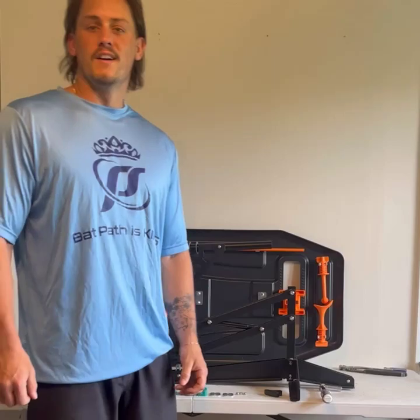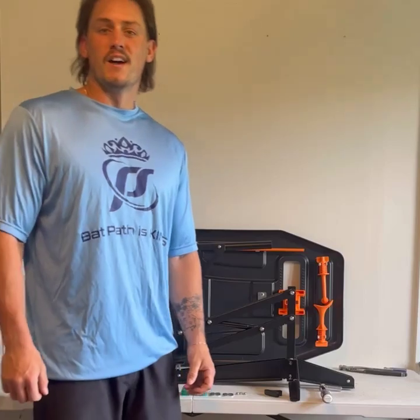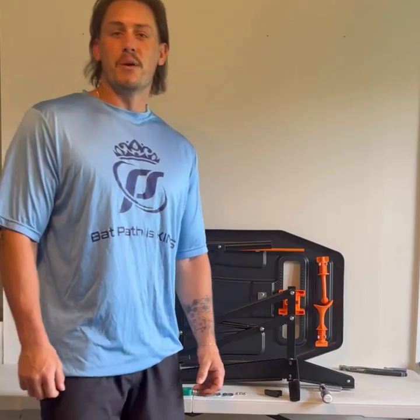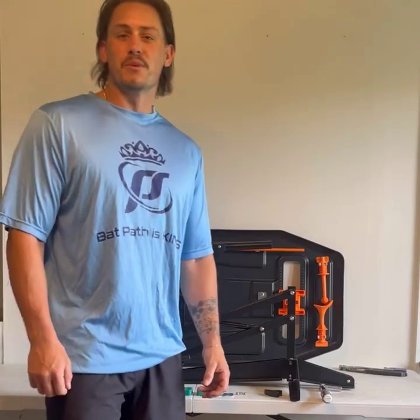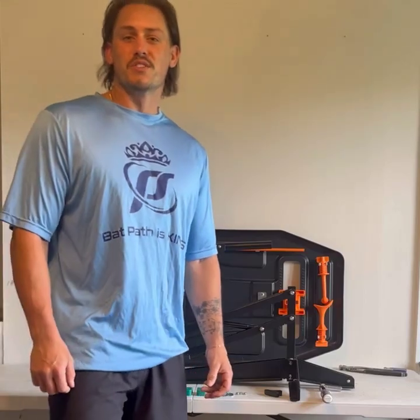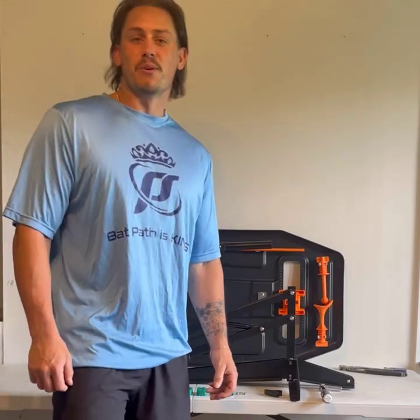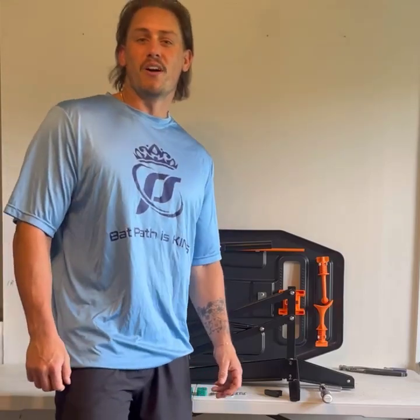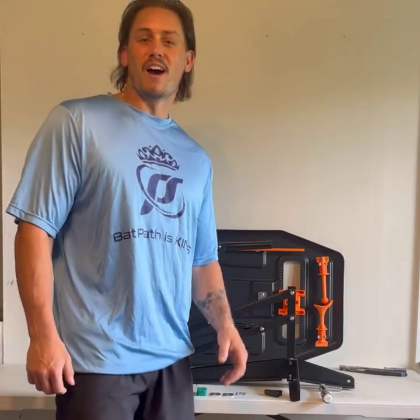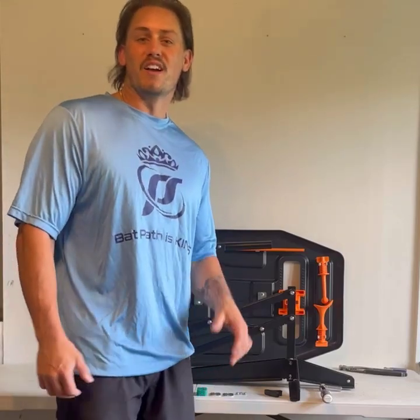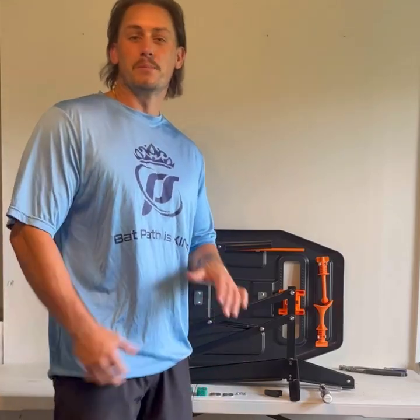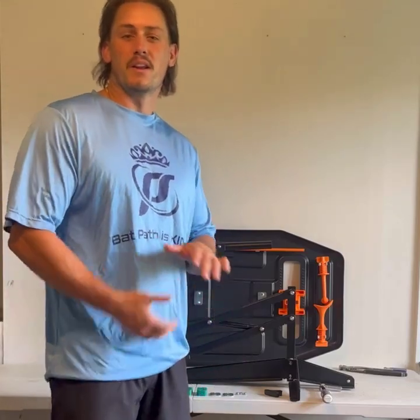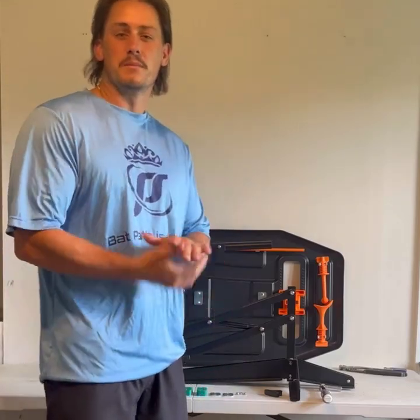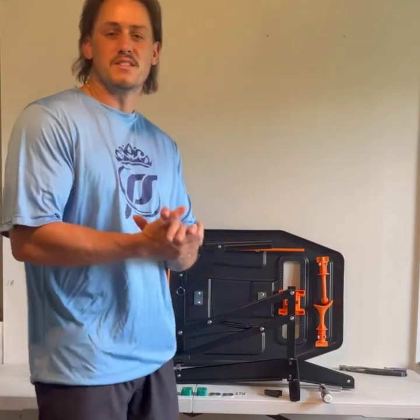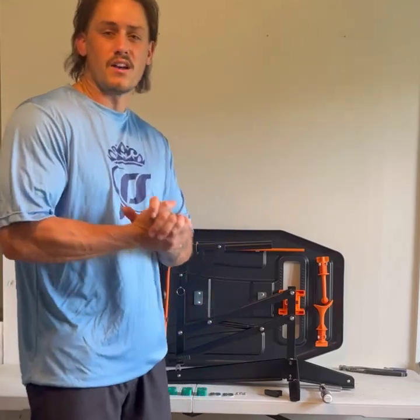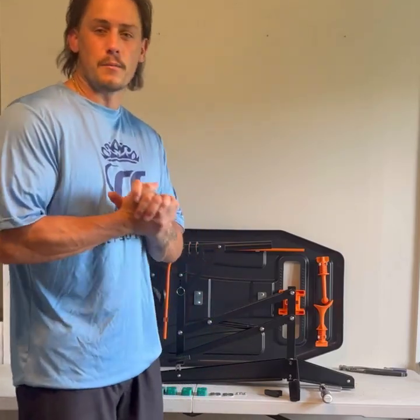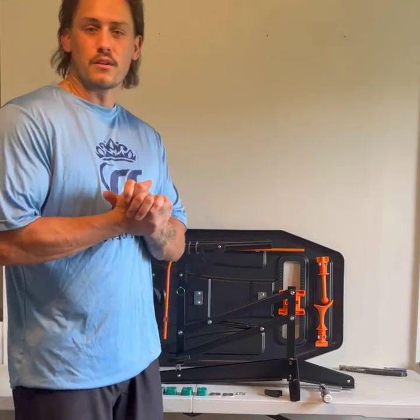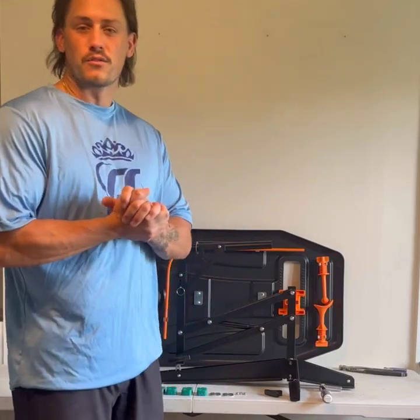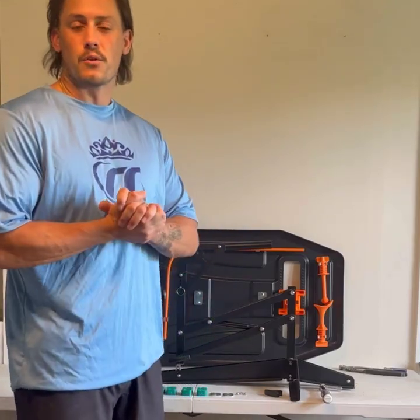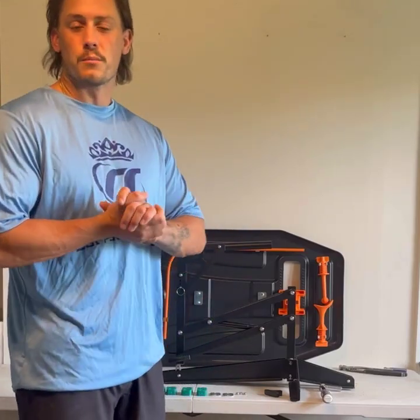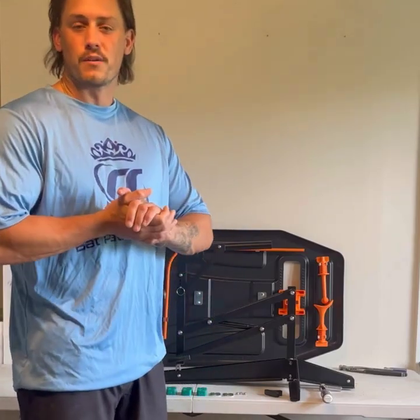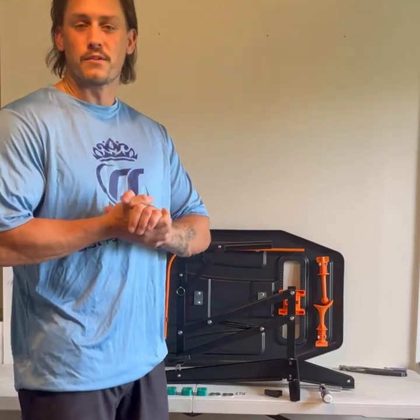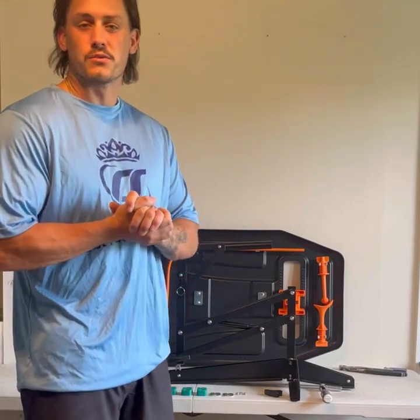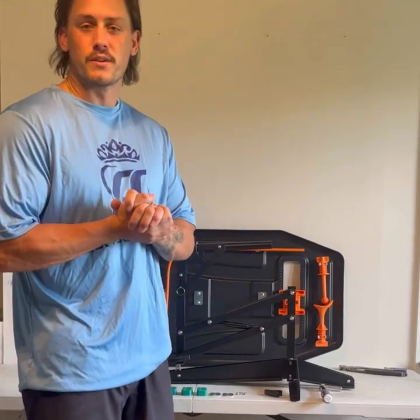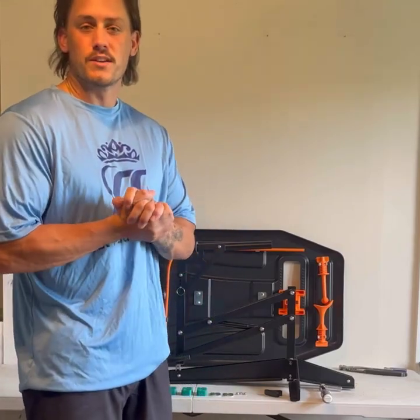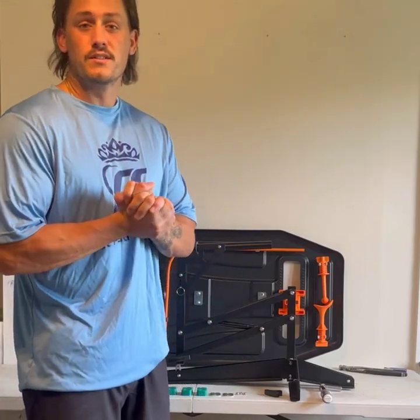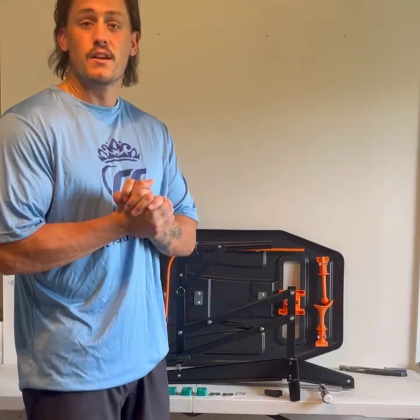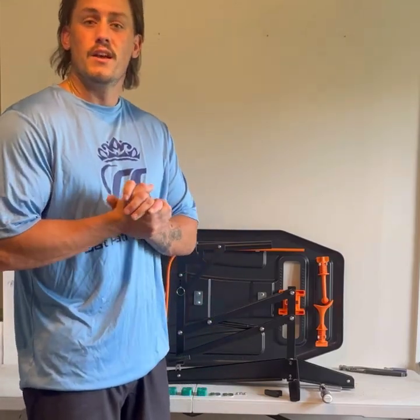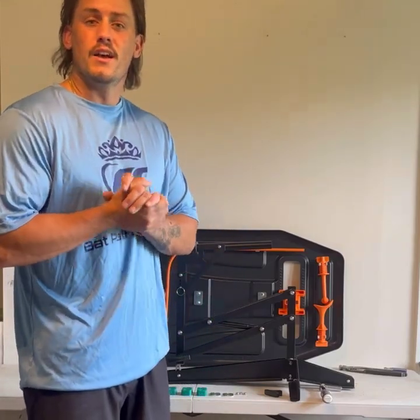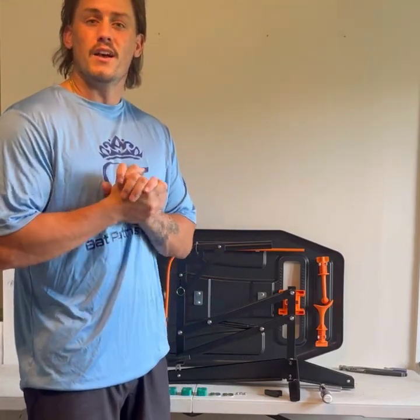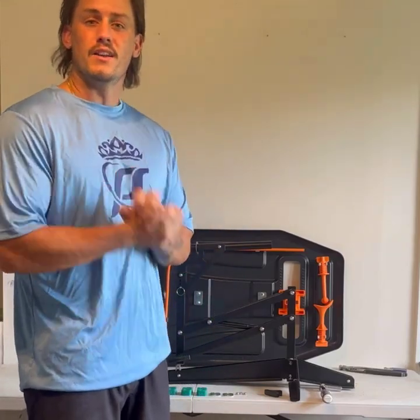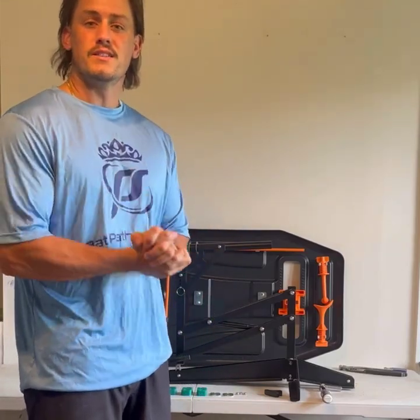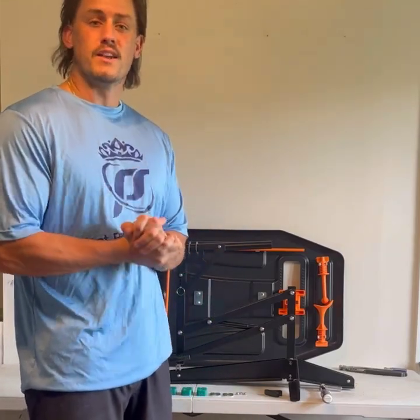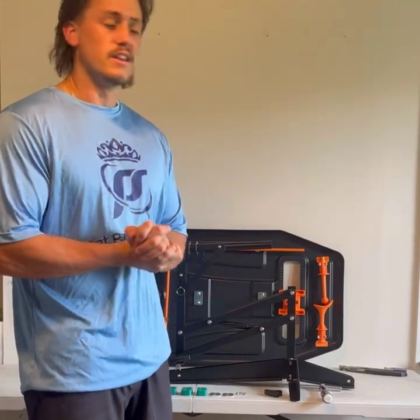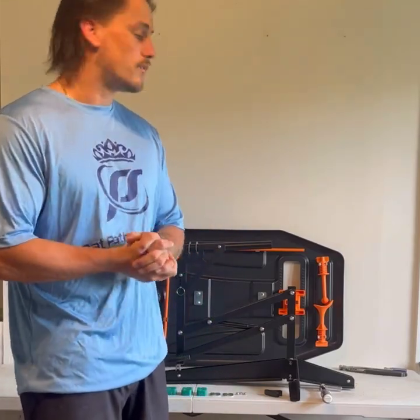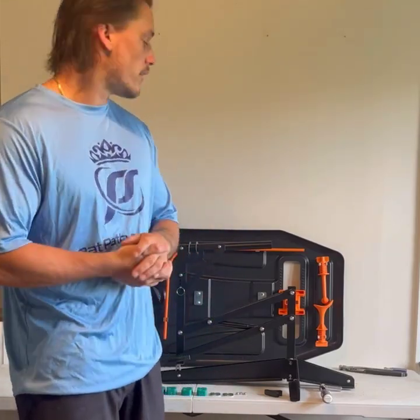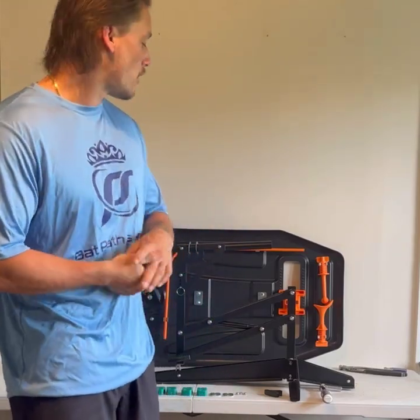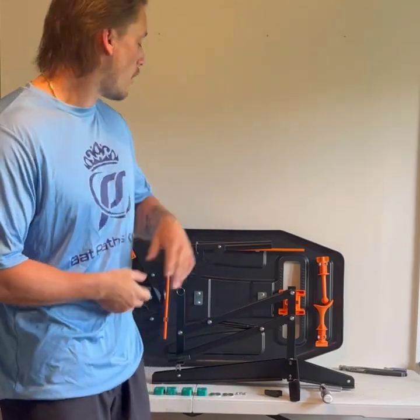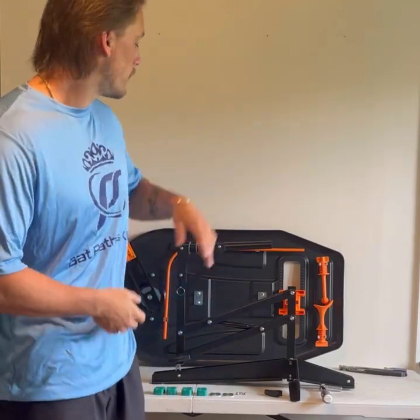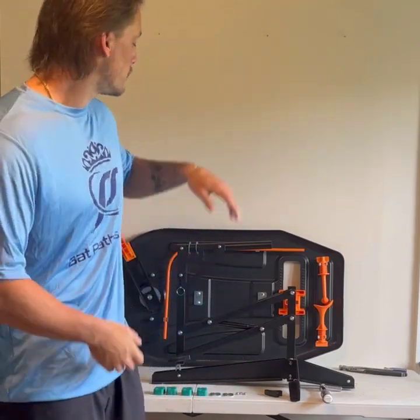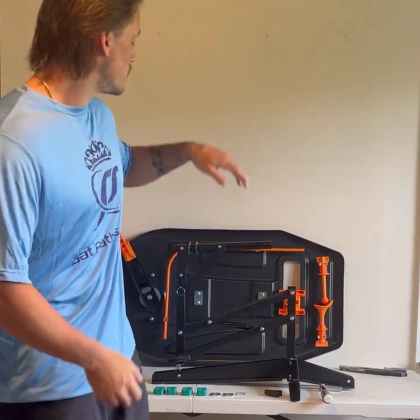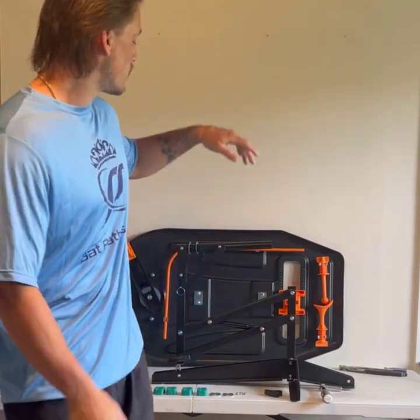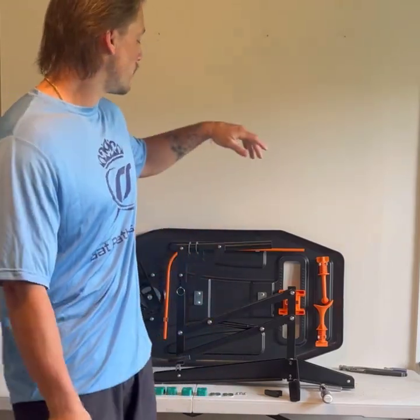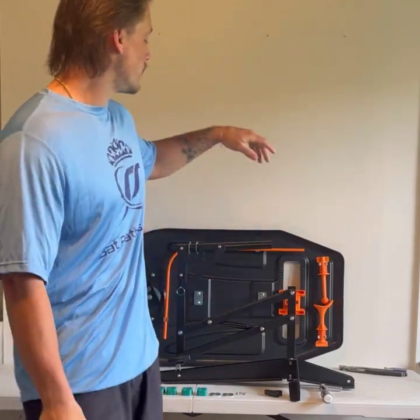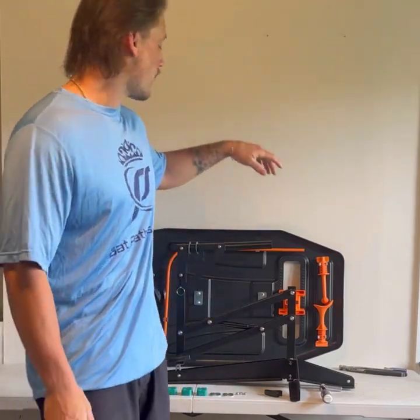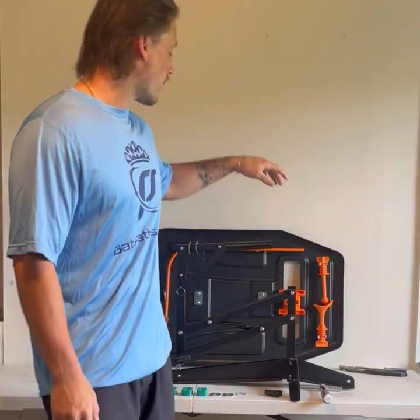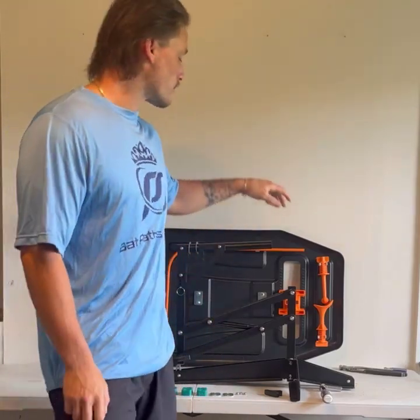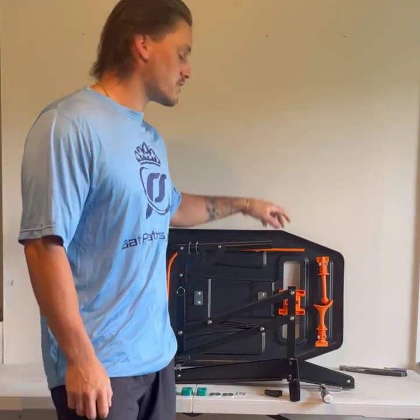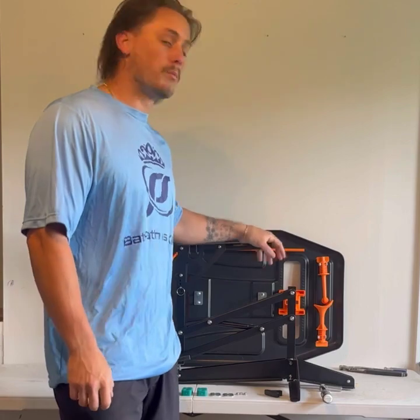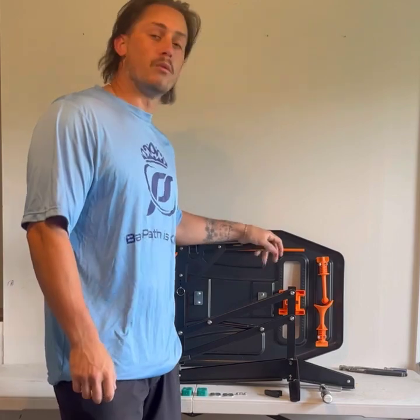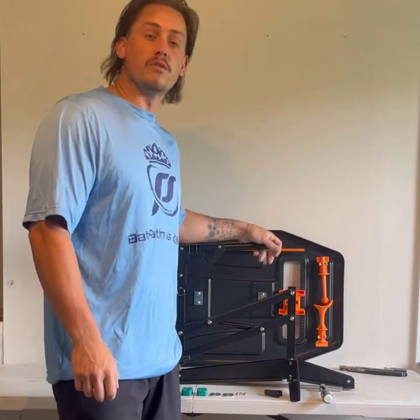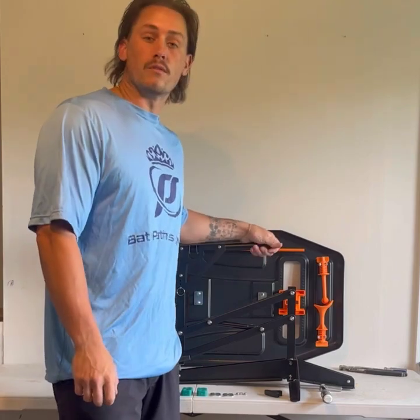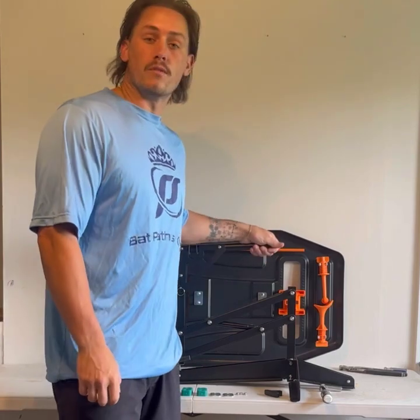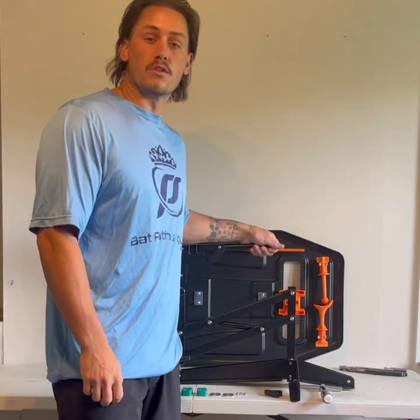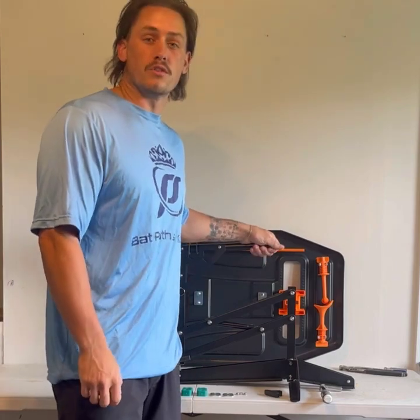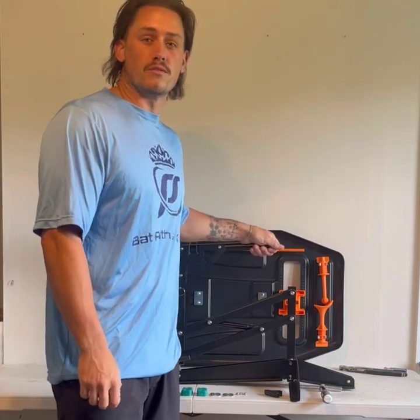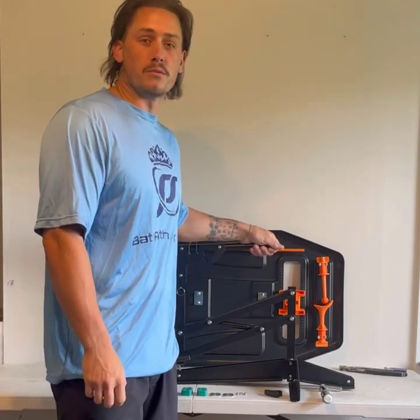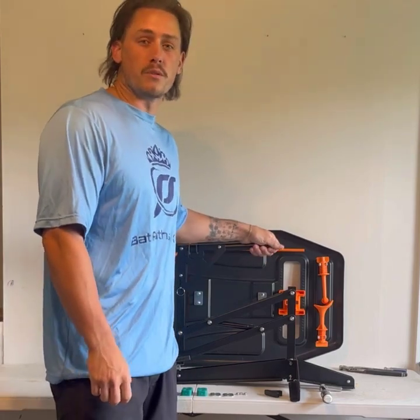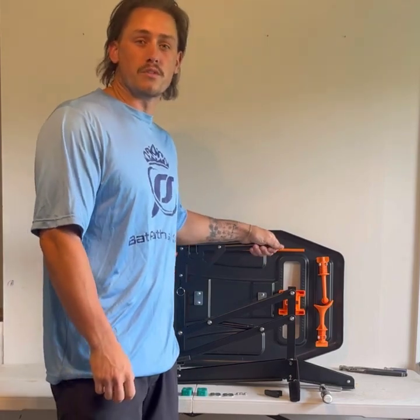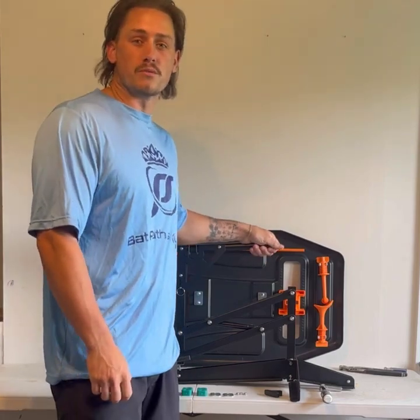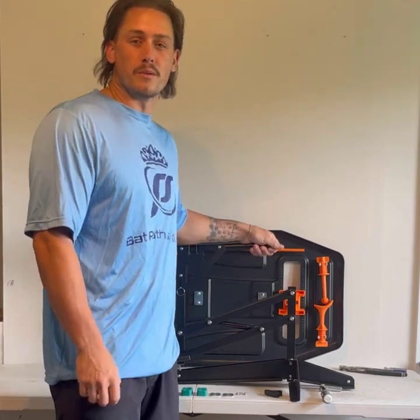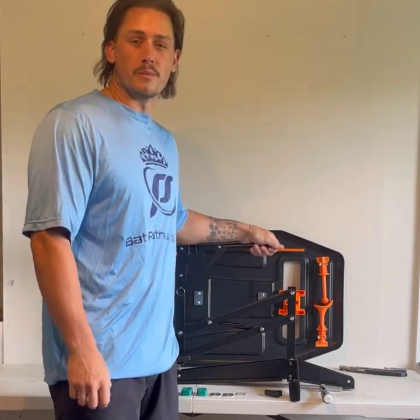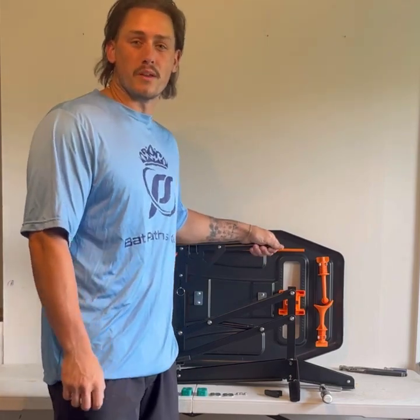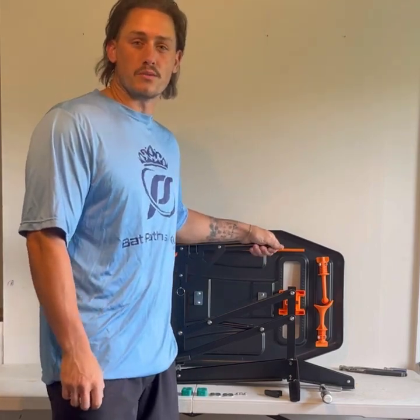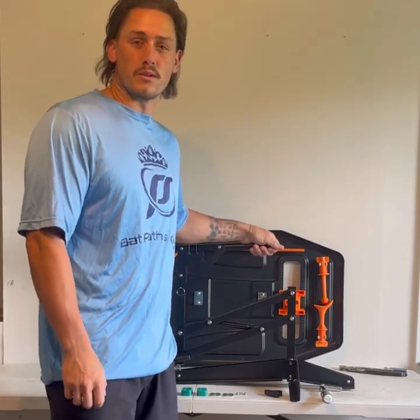Hey, what's going on guys, my name is Dominic from Perfect Swings, and in today's video I'm going to be showing you how to assemble your Swing Path Trainer.